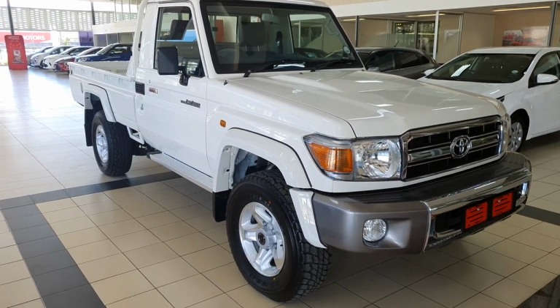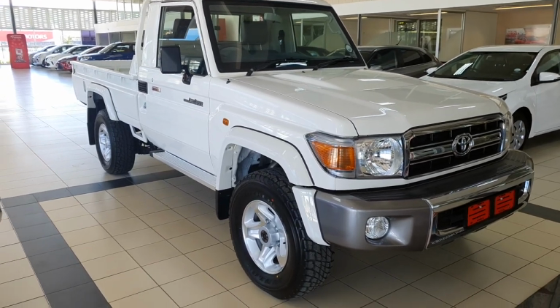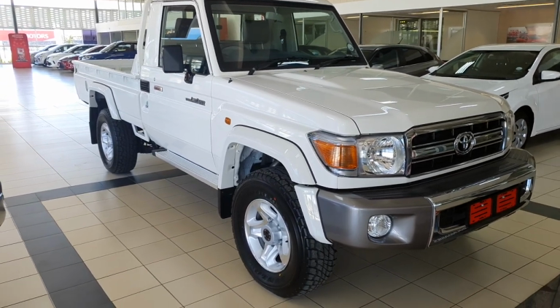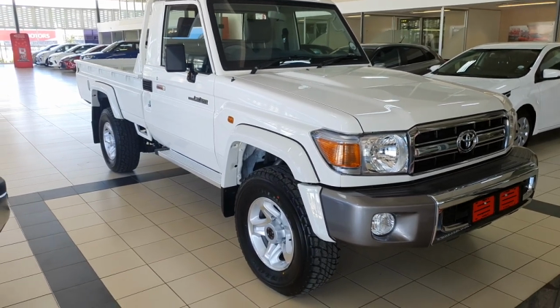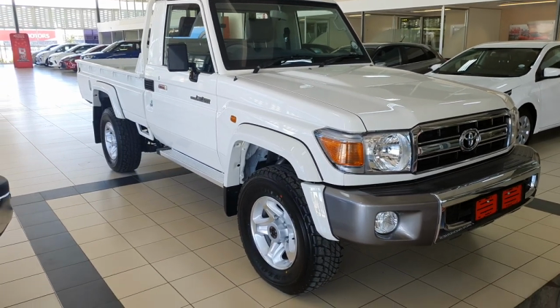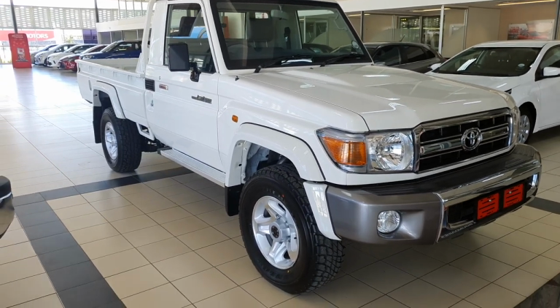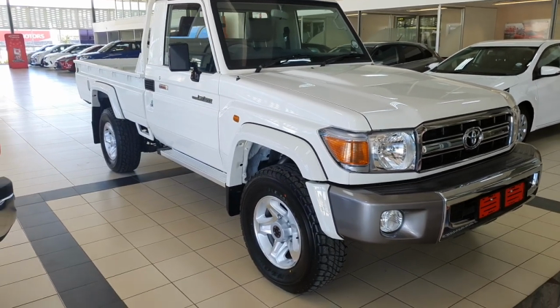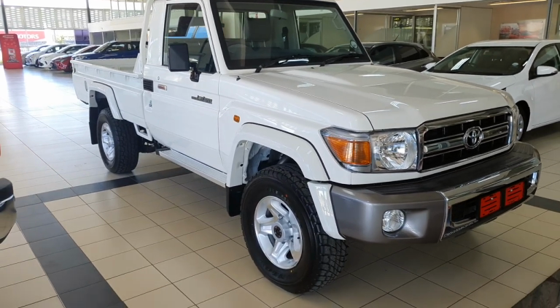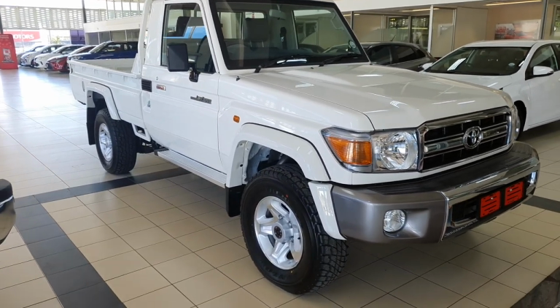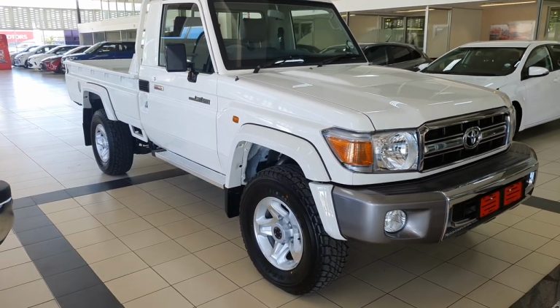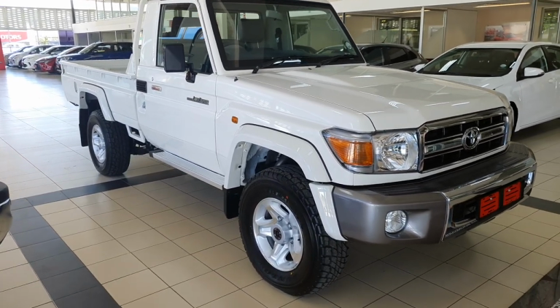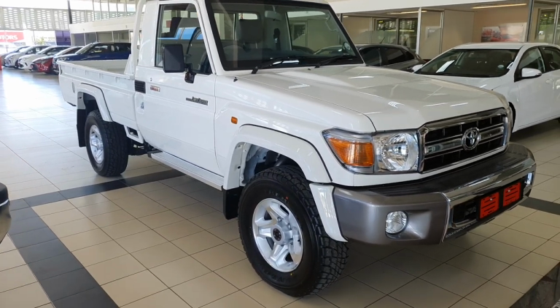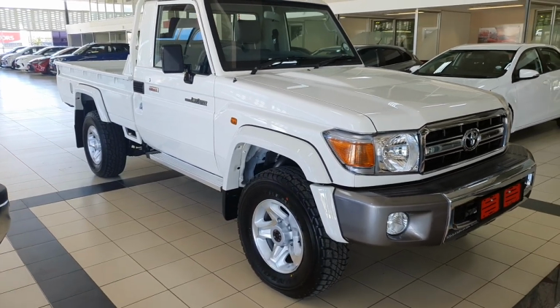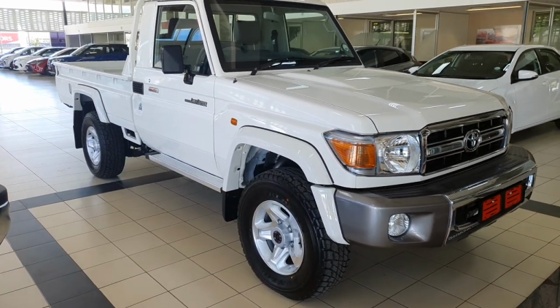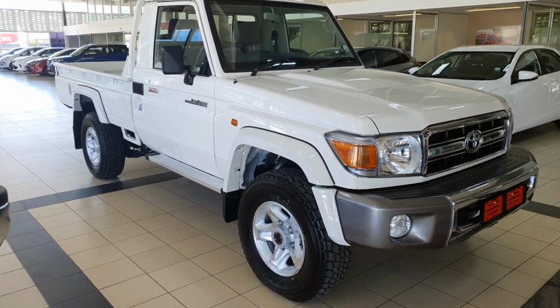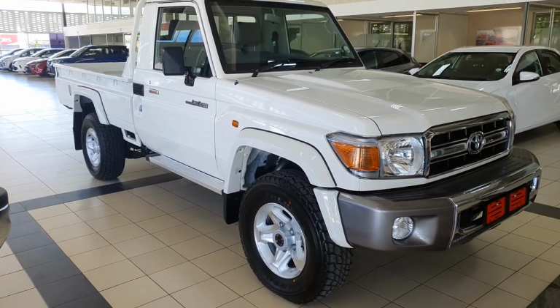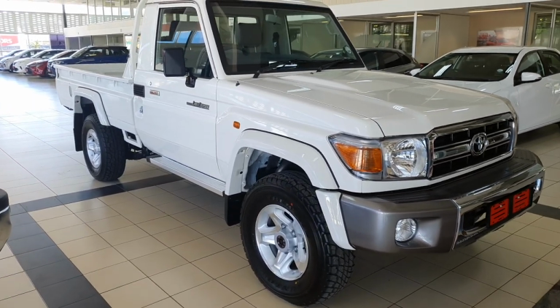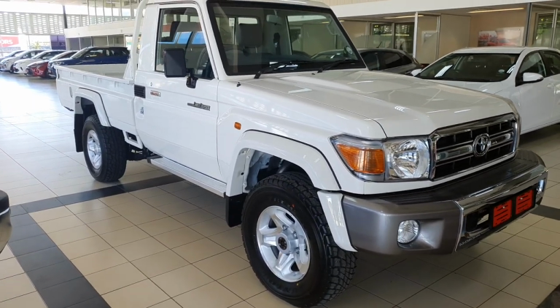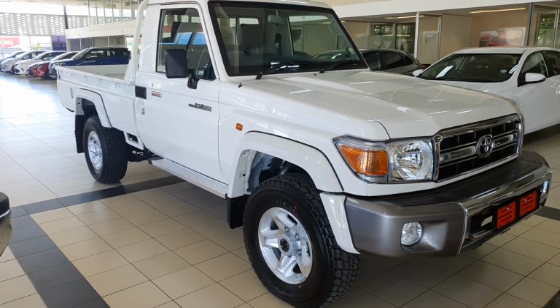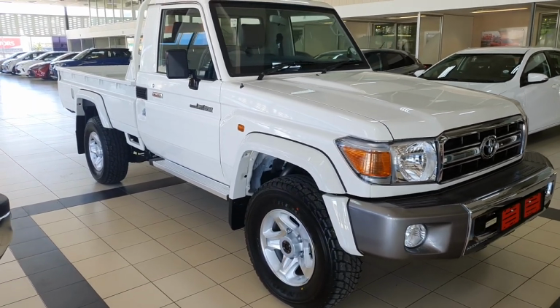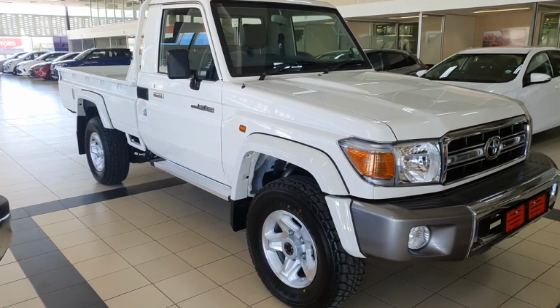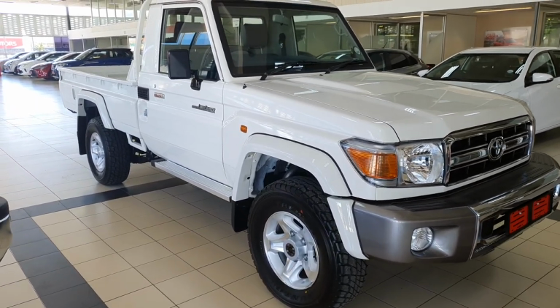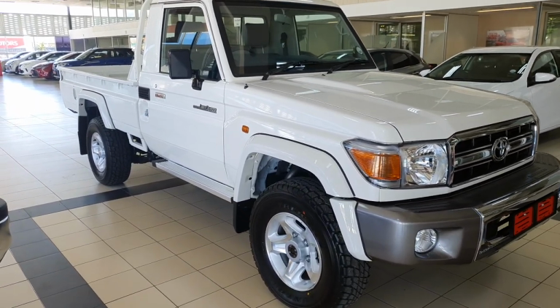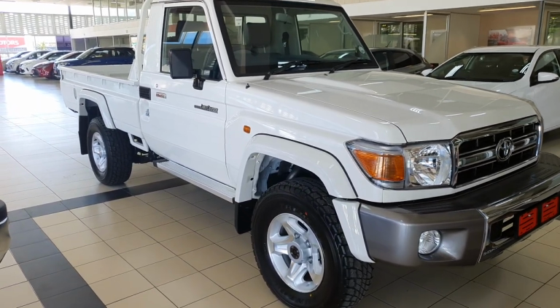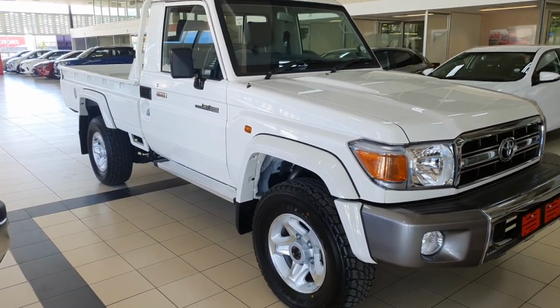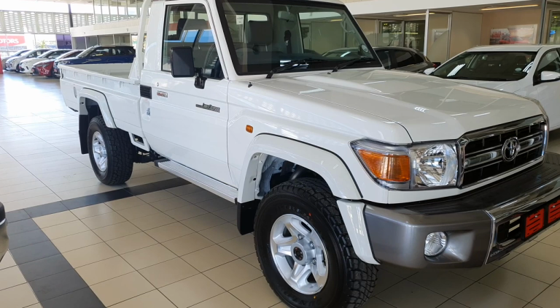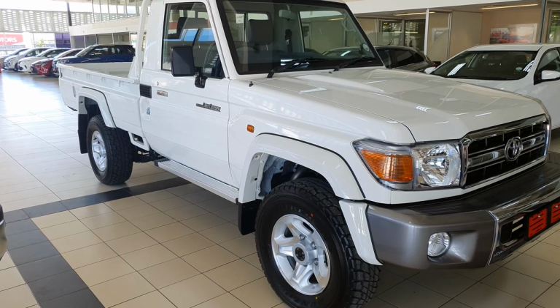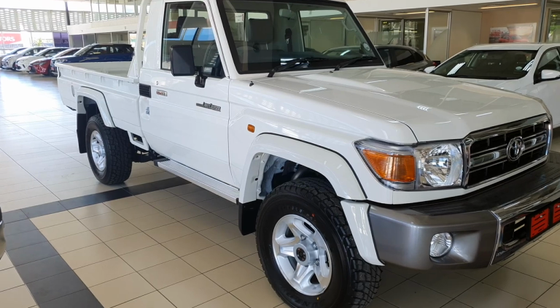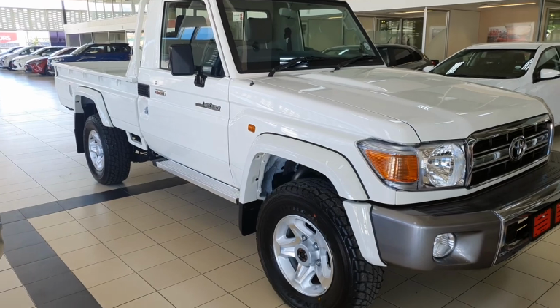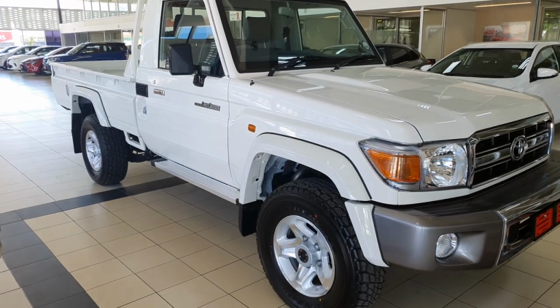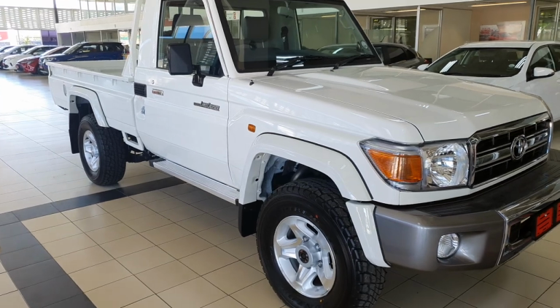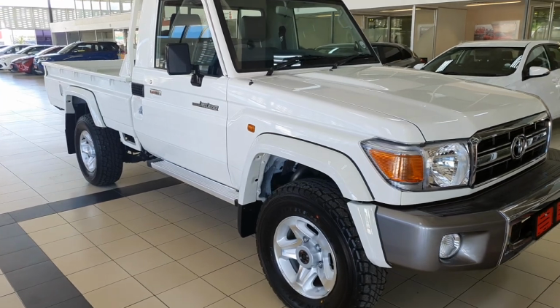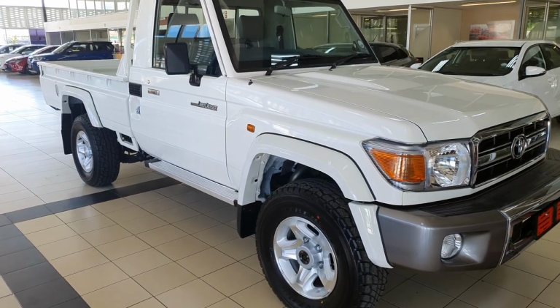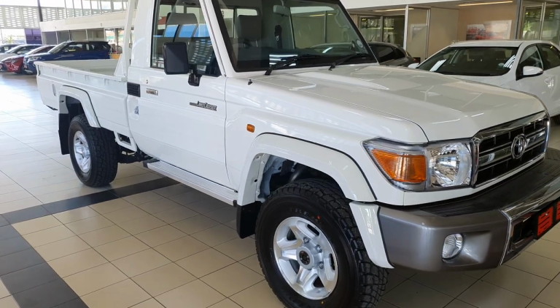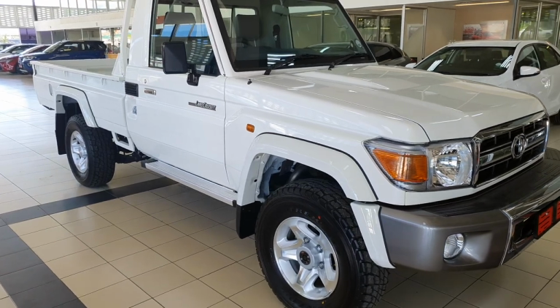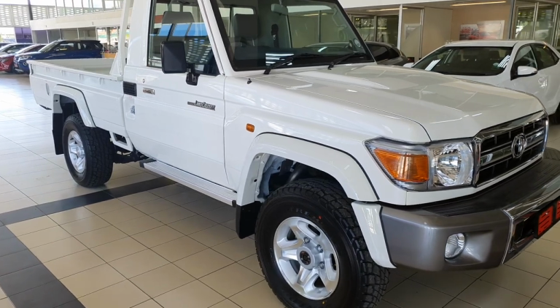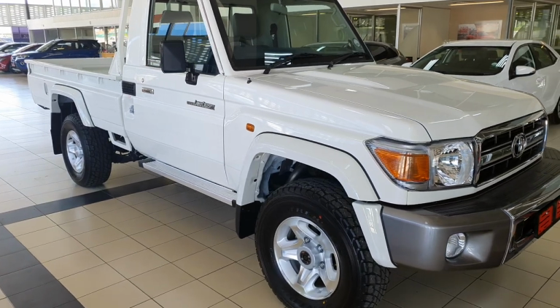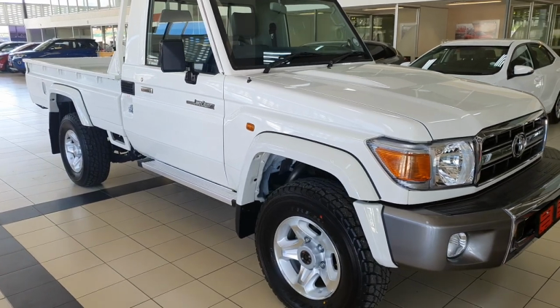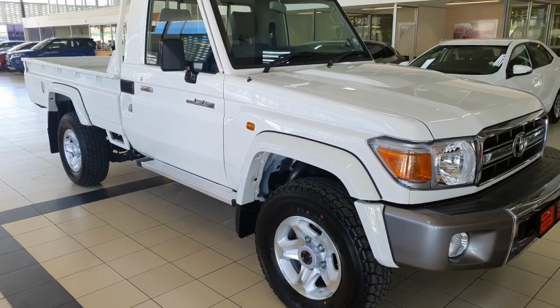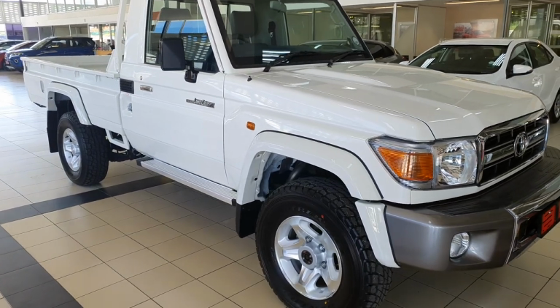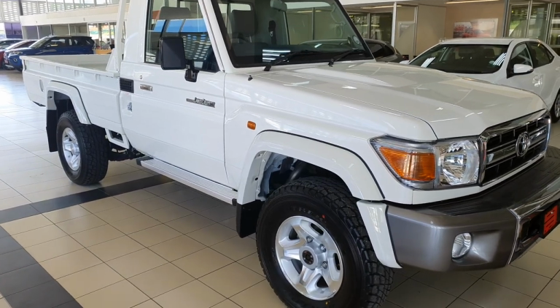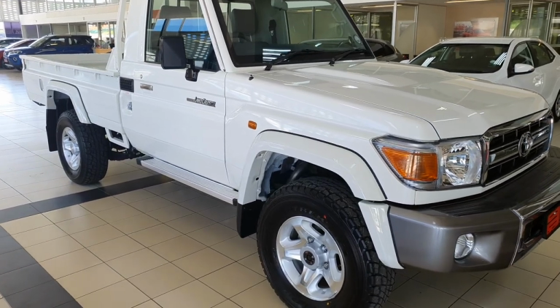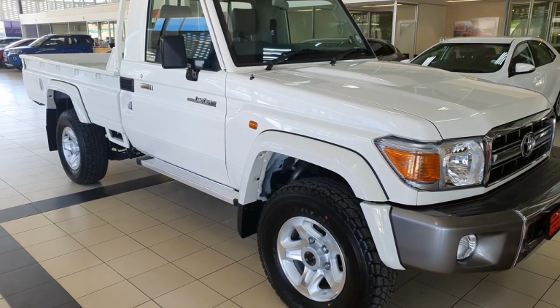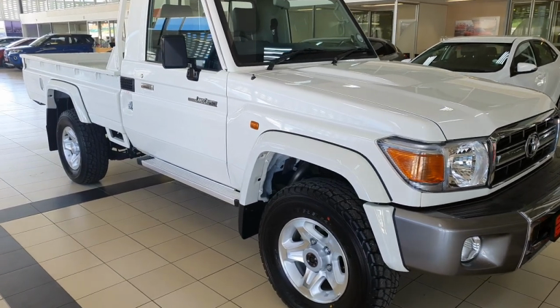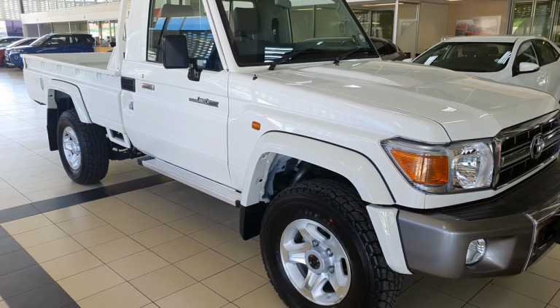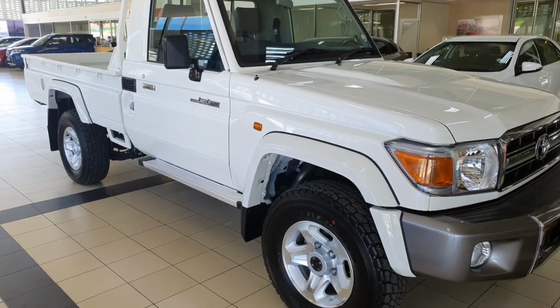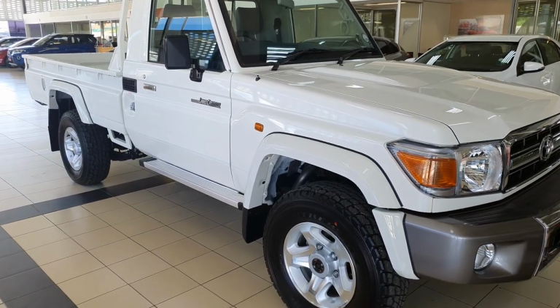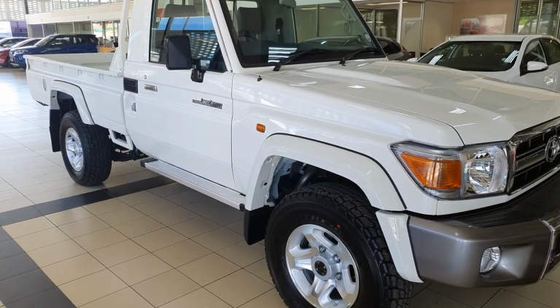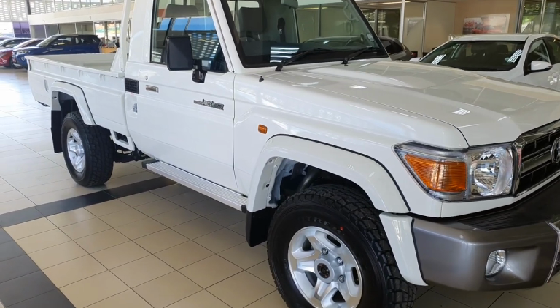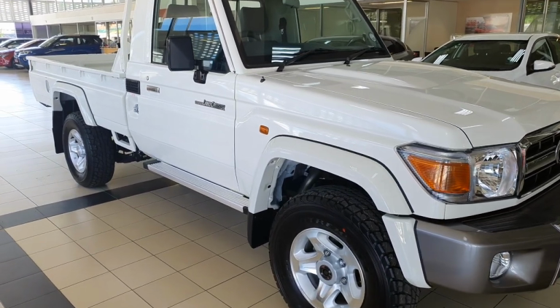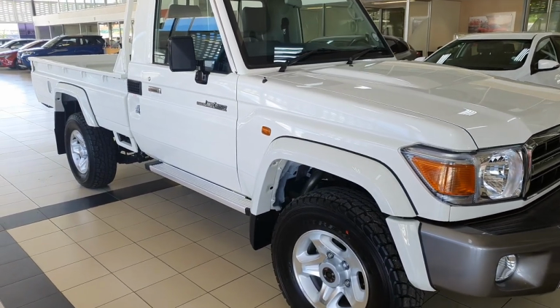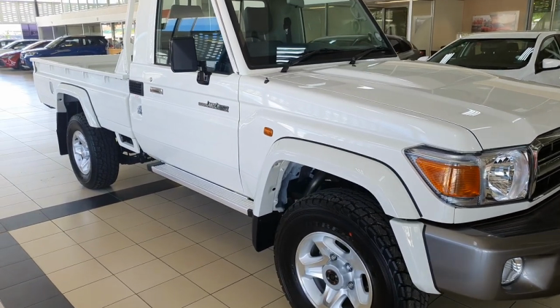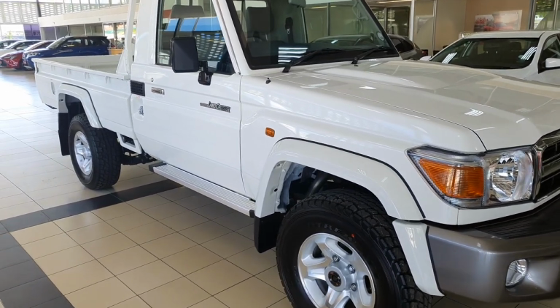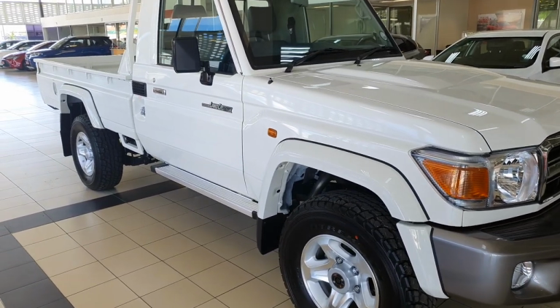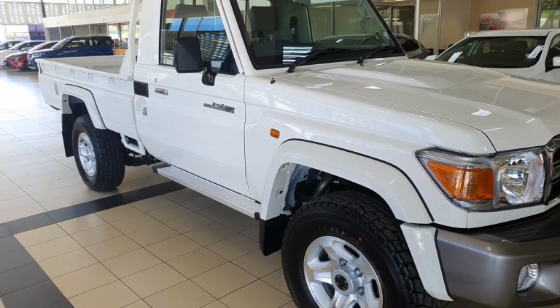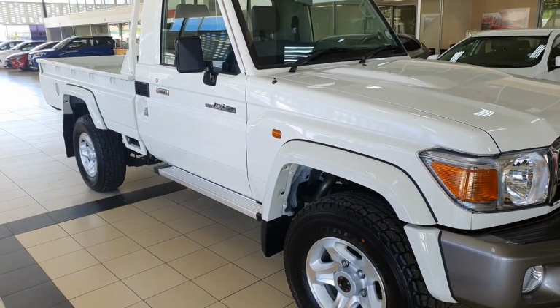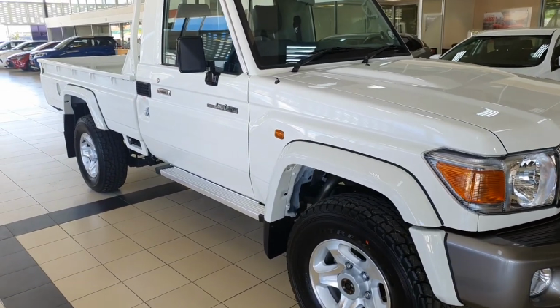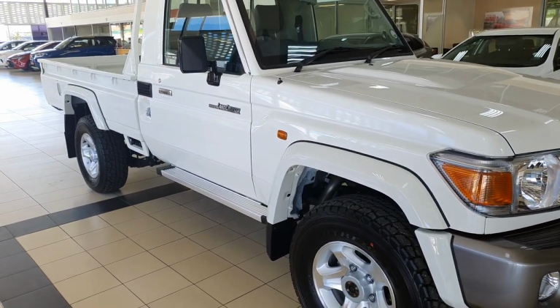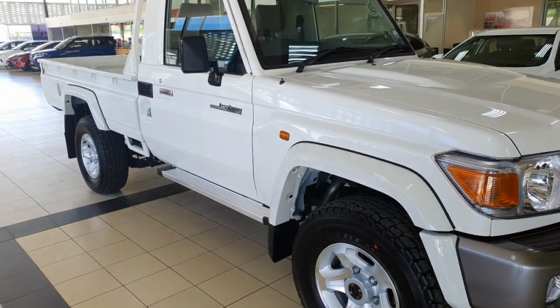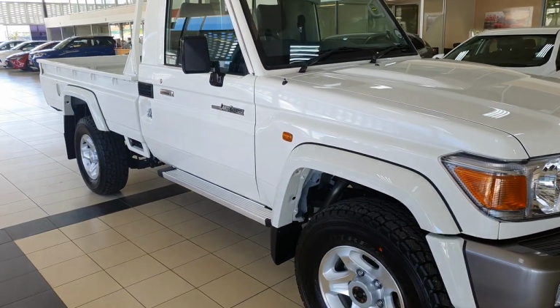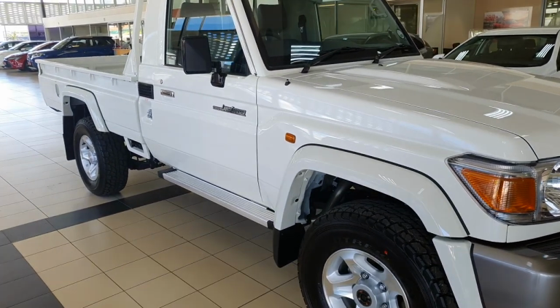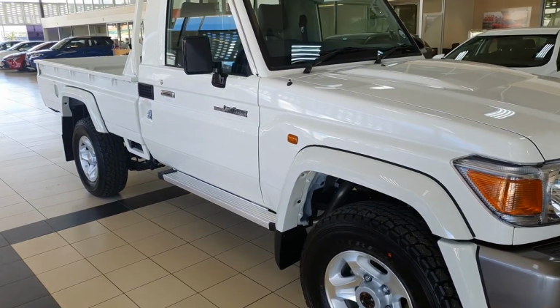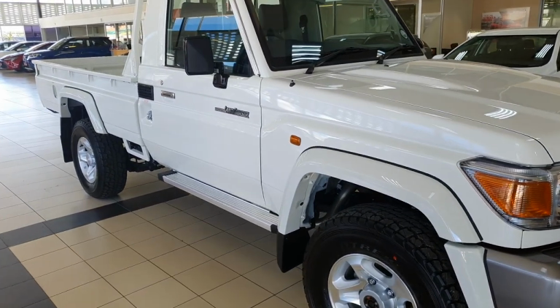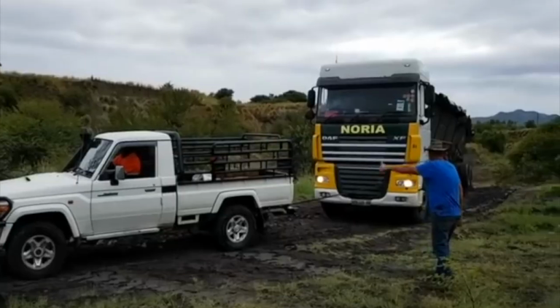The extraordinary things that people do with the Land Cruiser are endless. Just have a look at what this bucky is capable of.